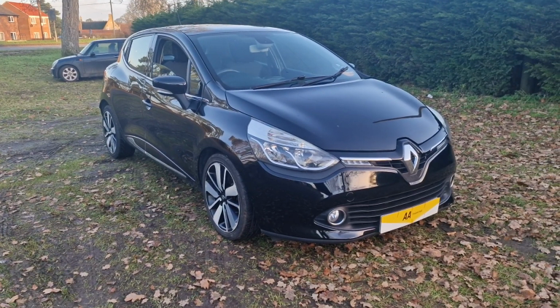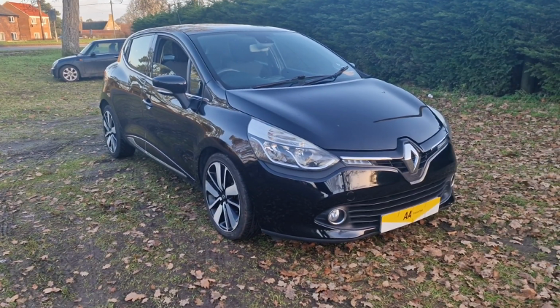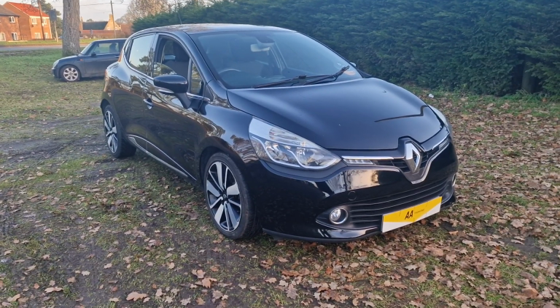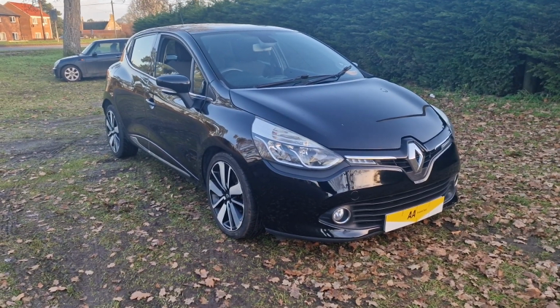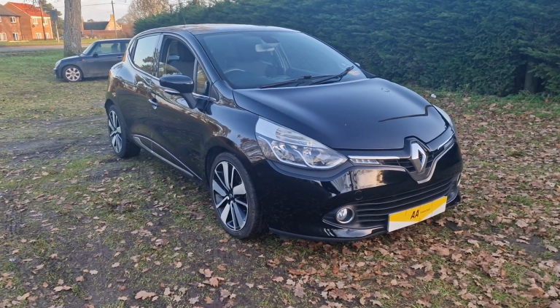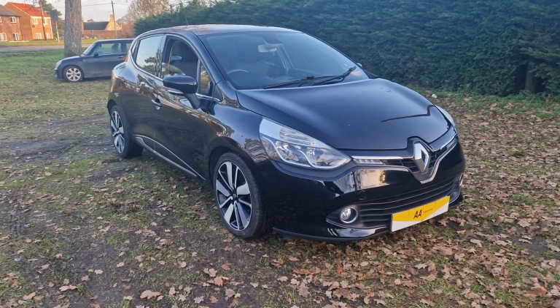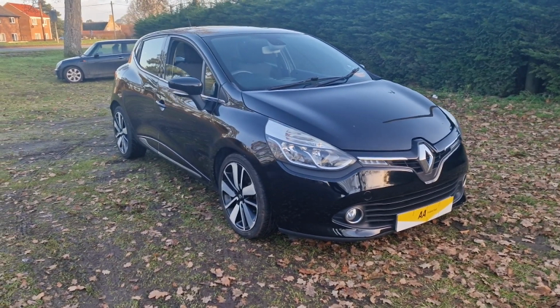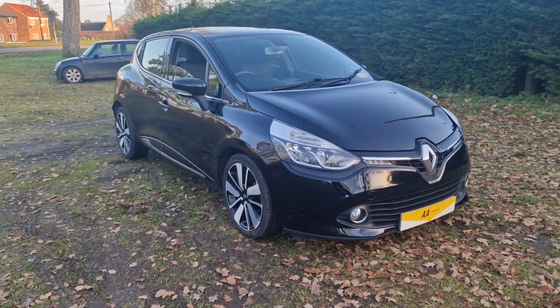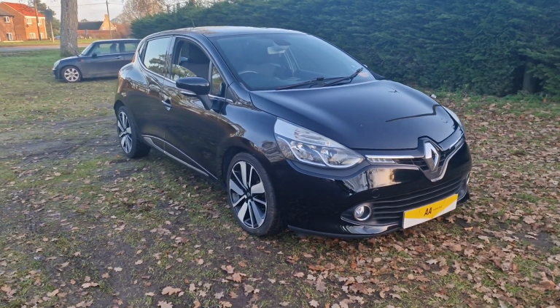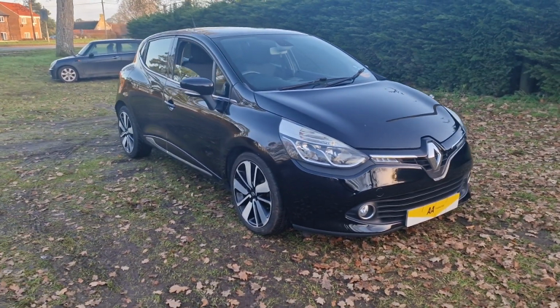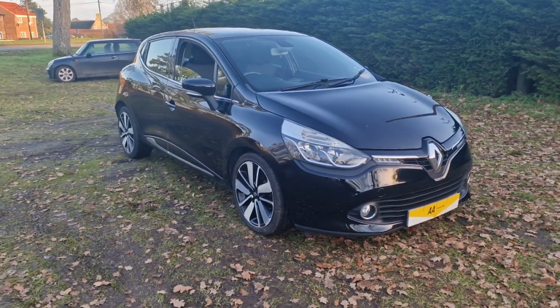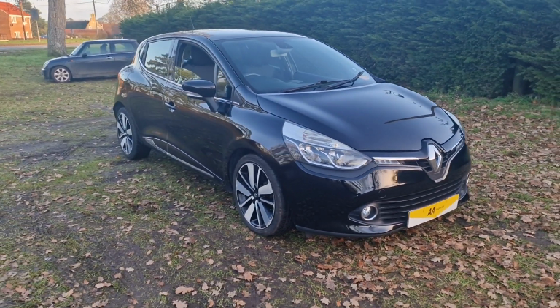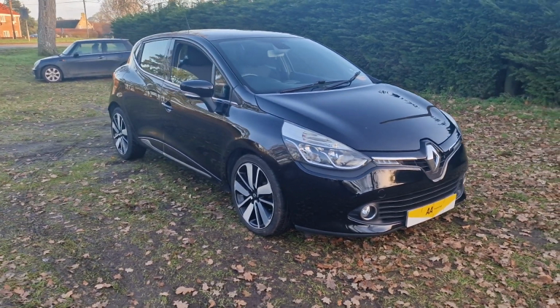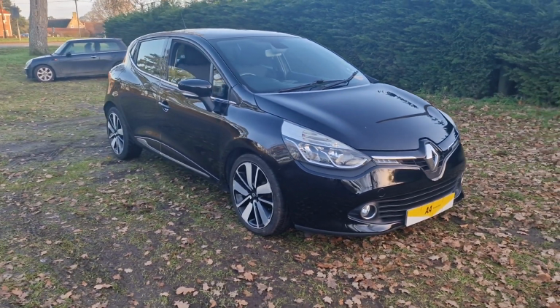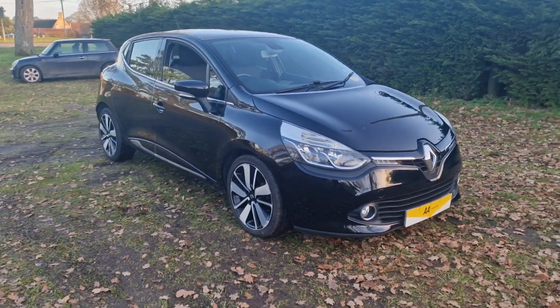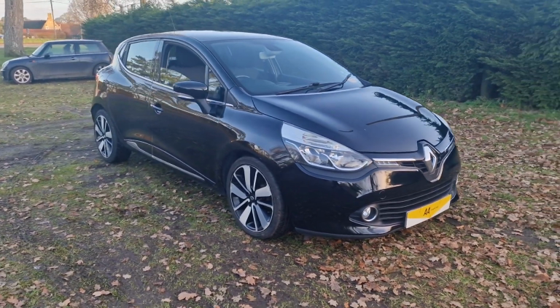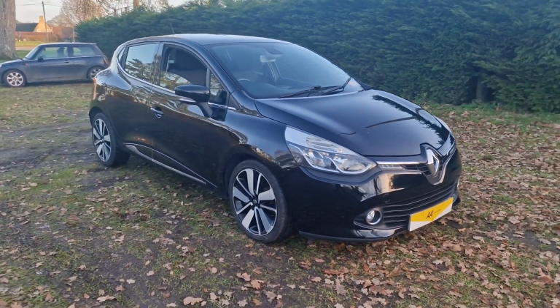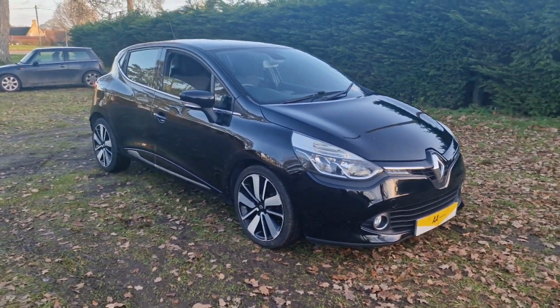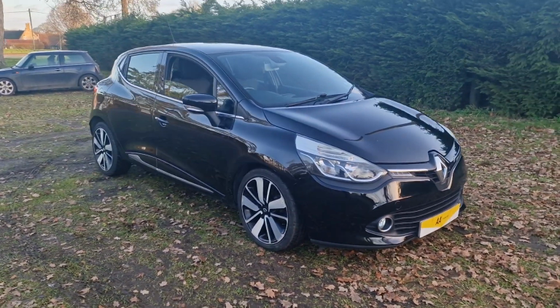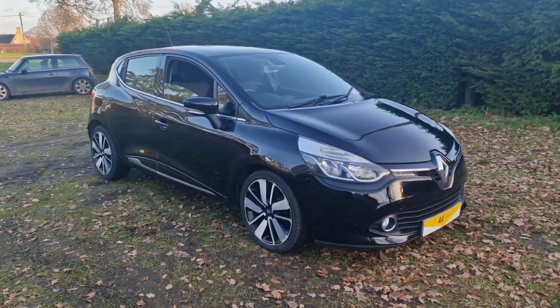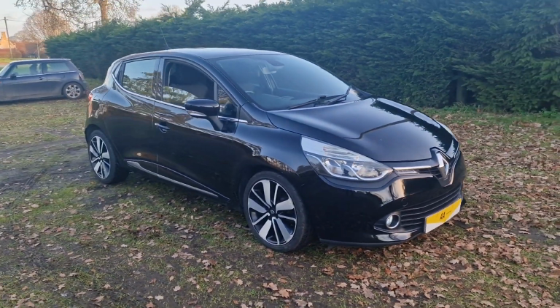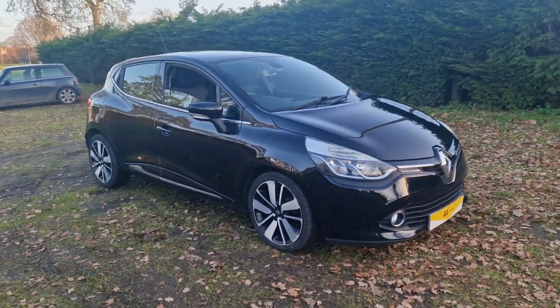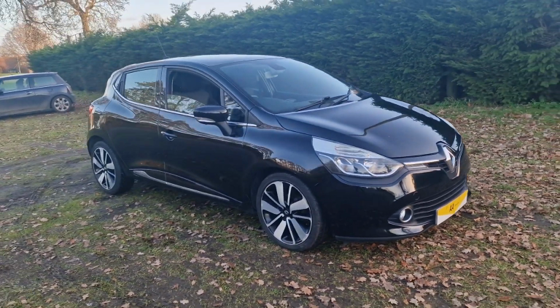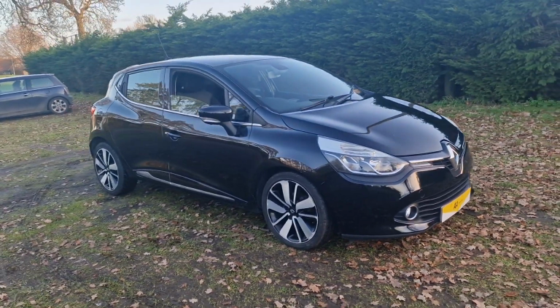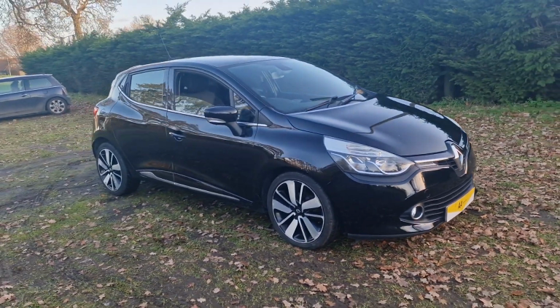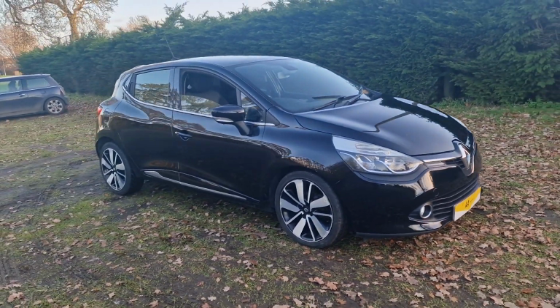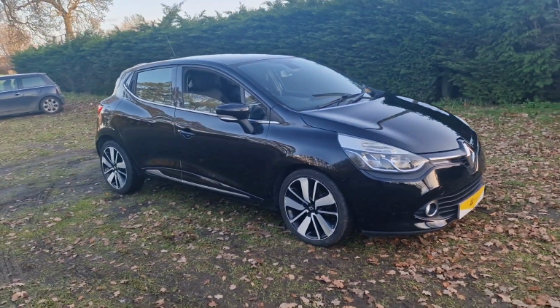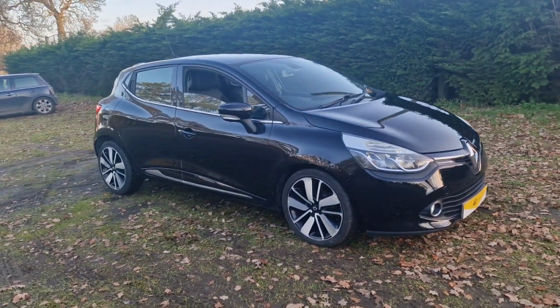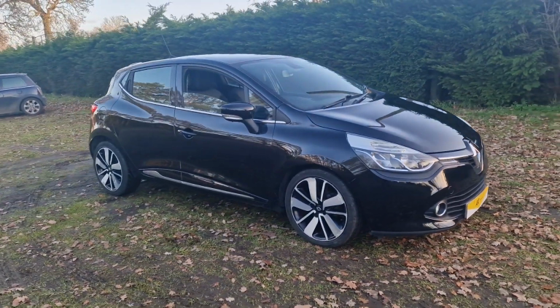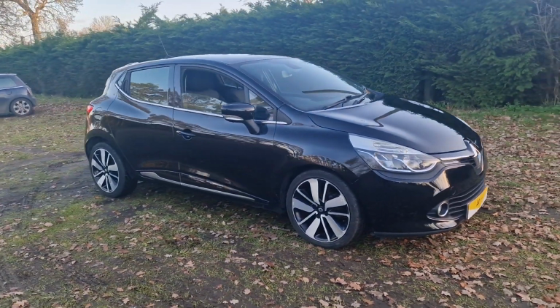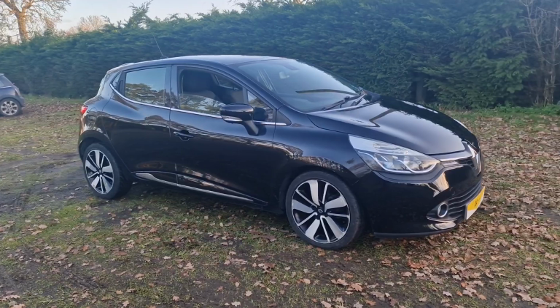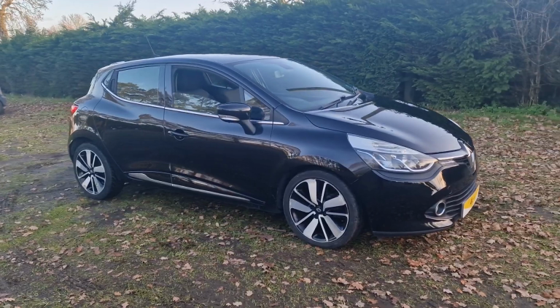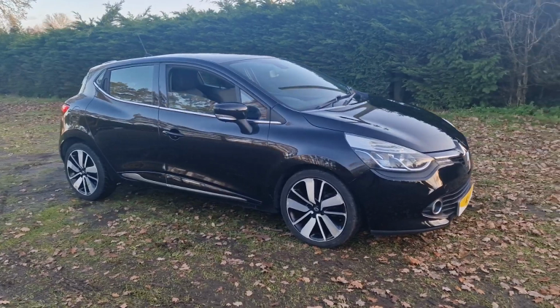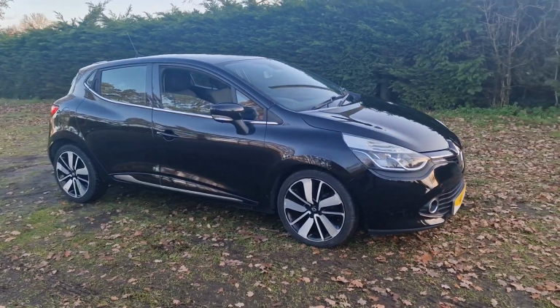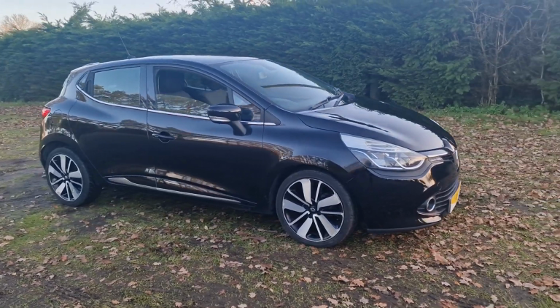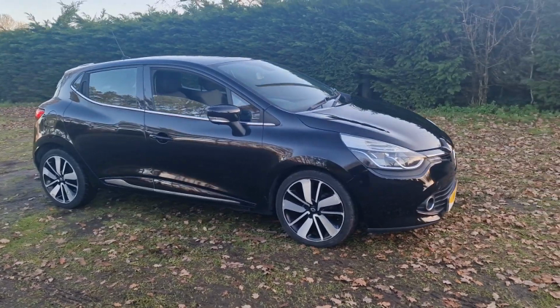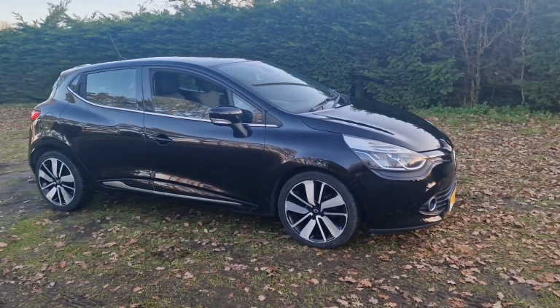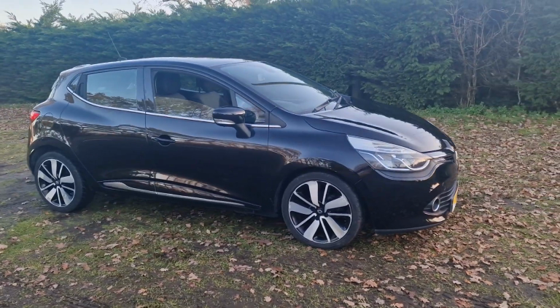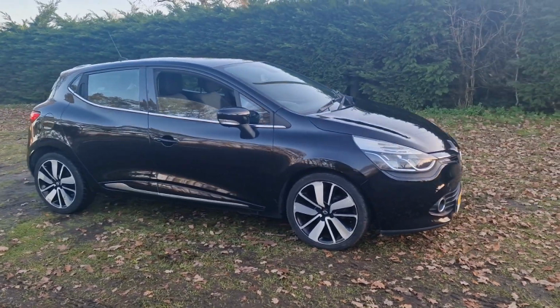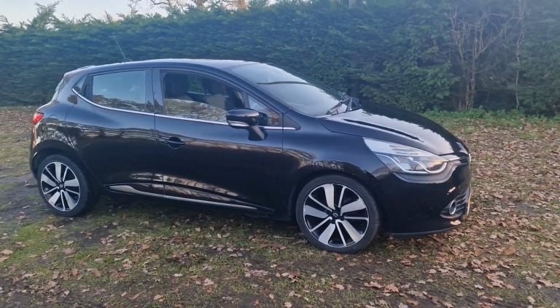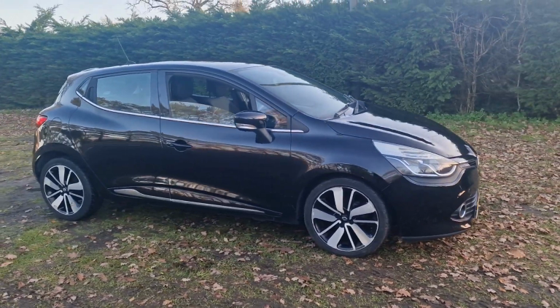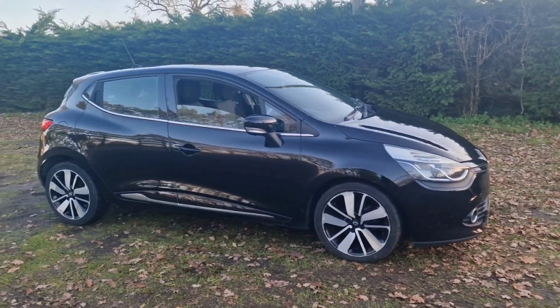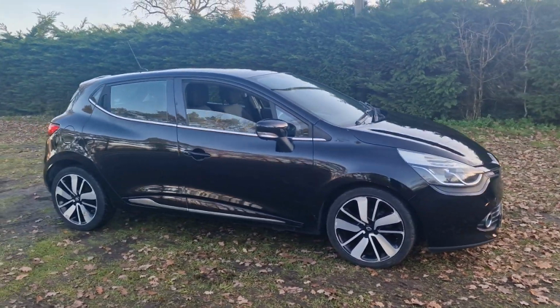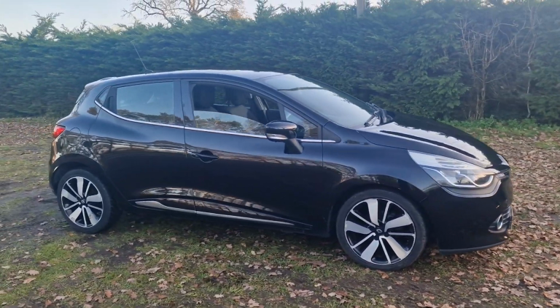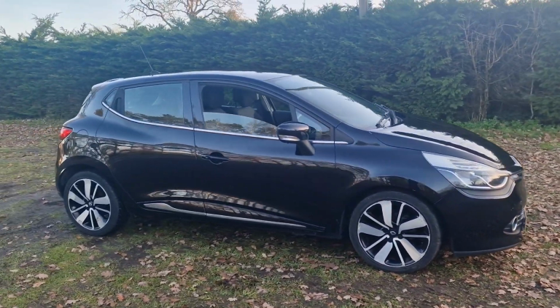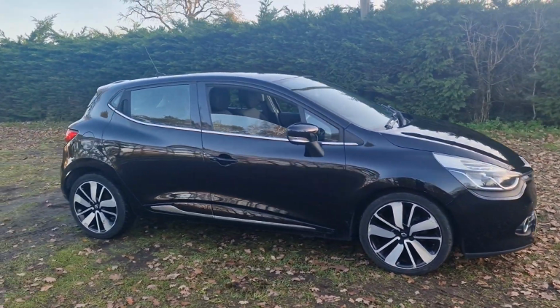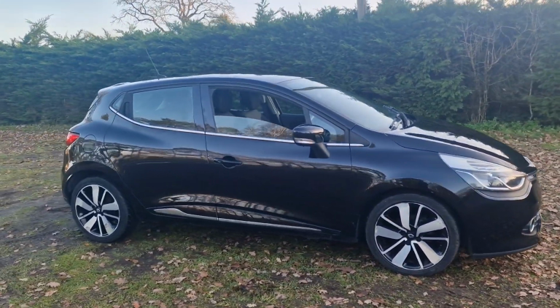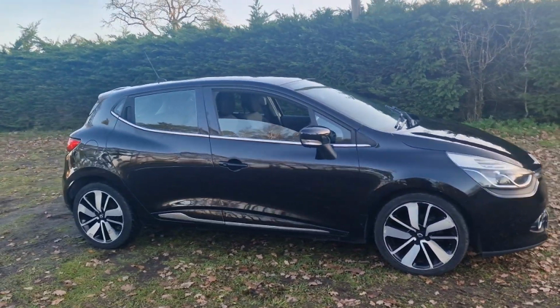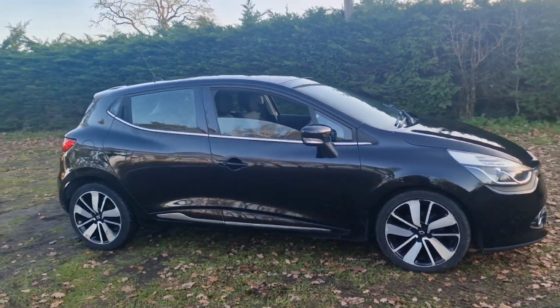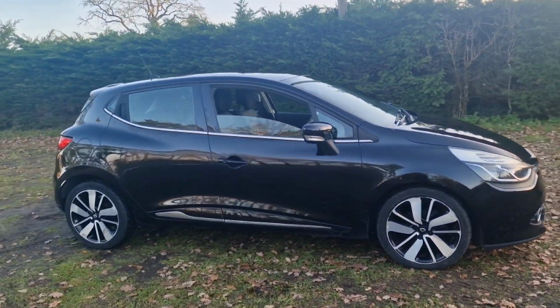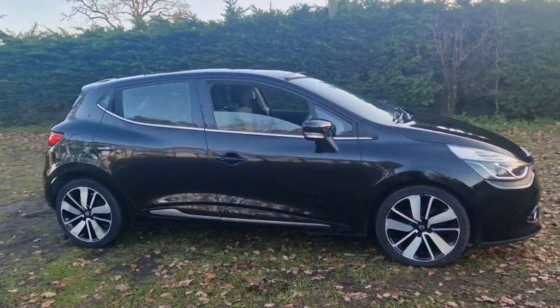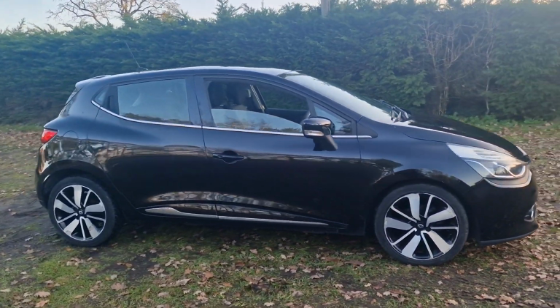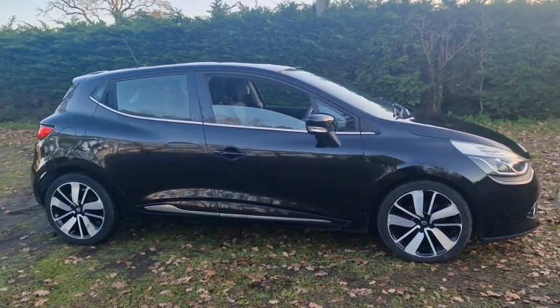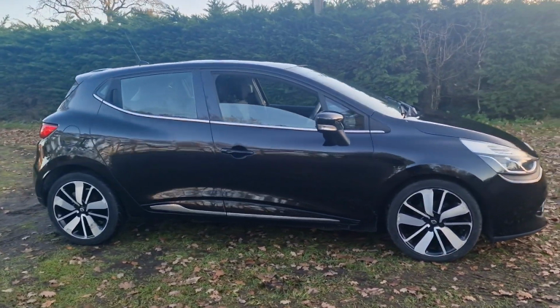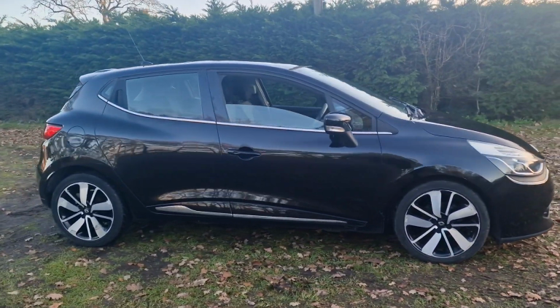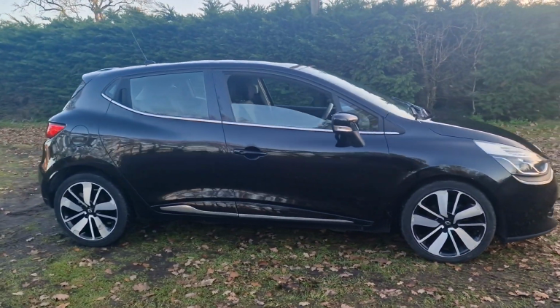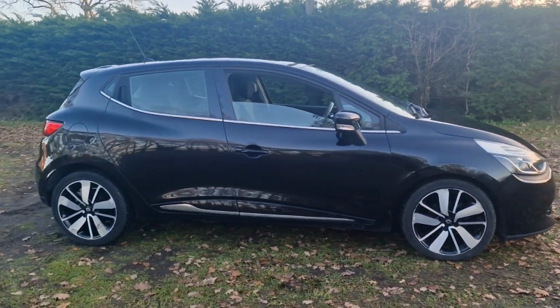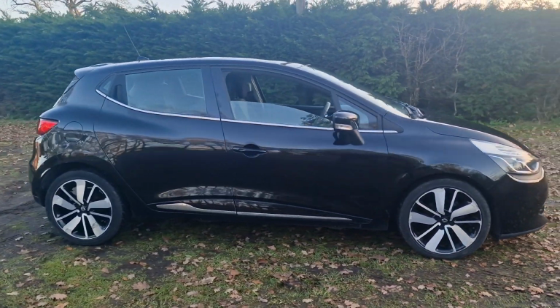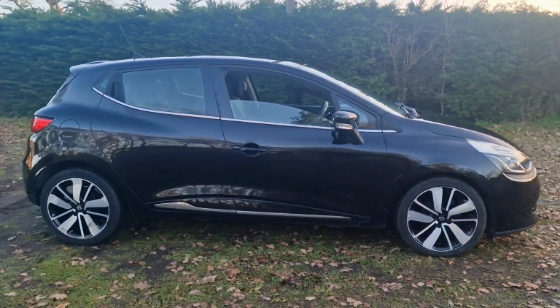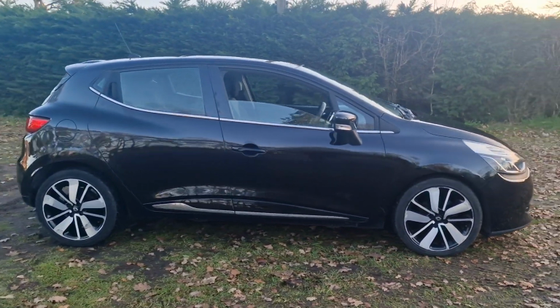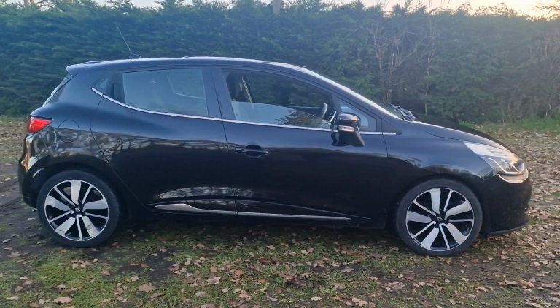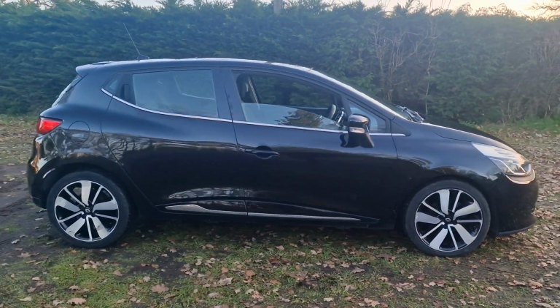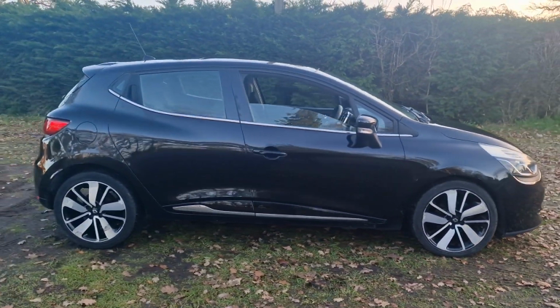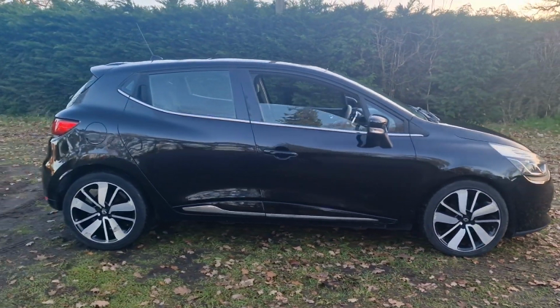Welcome to Breitland Vehicle Specialists. Just doing a quick walk around video of the Renault Clio we've just had come into stock.